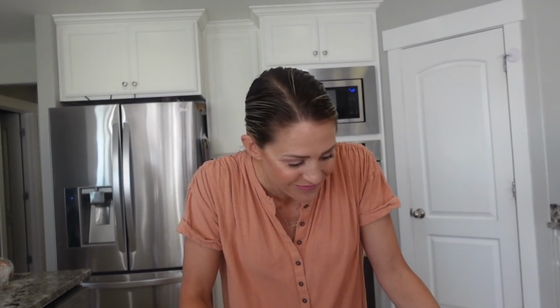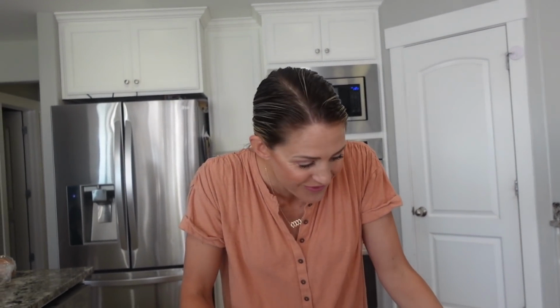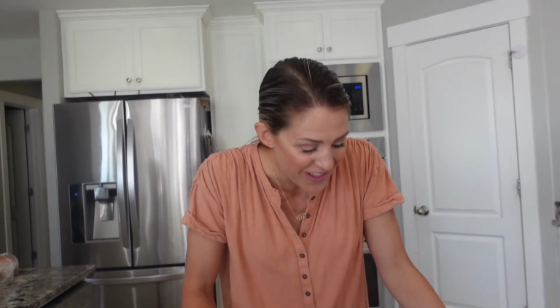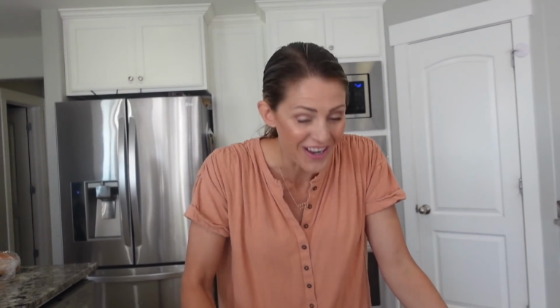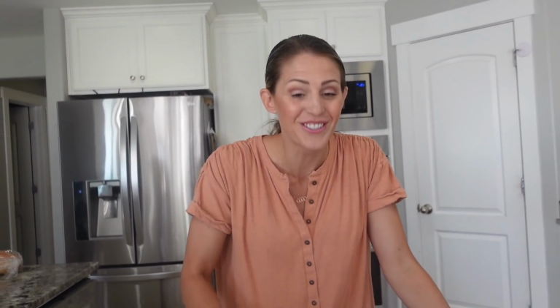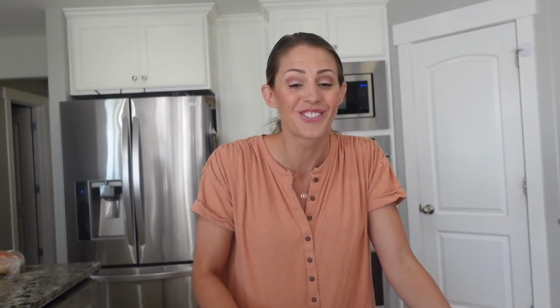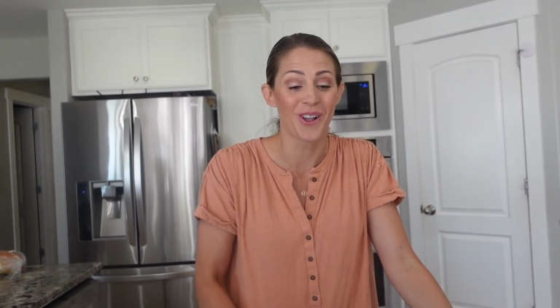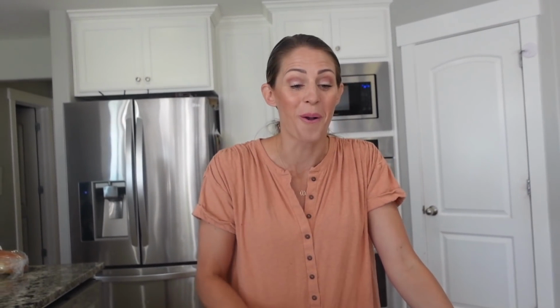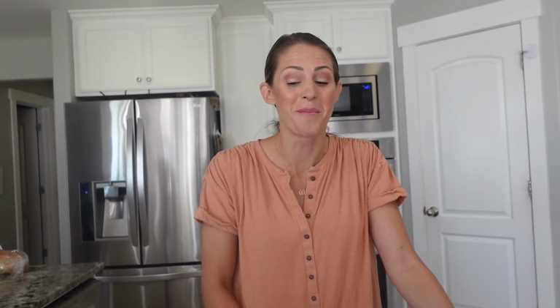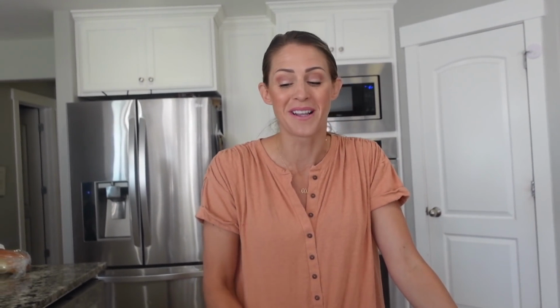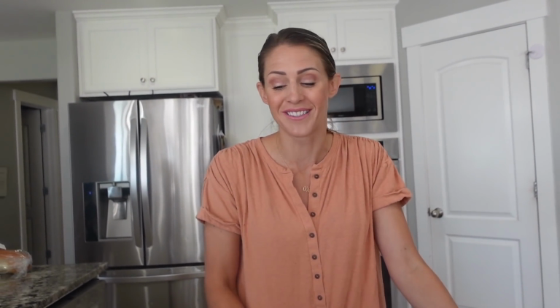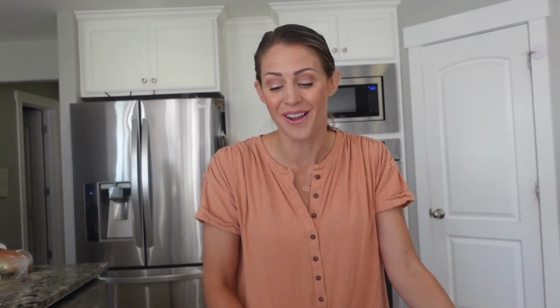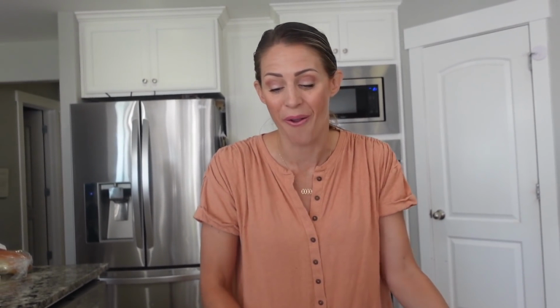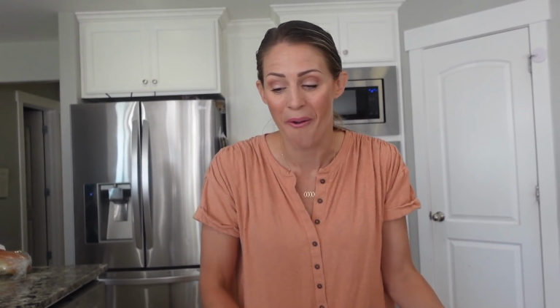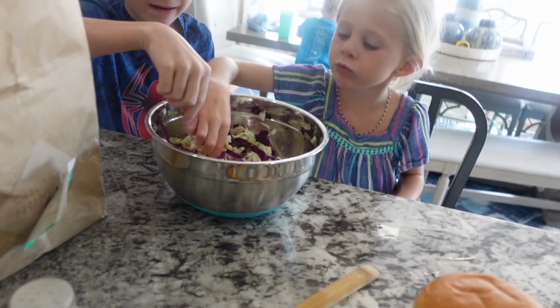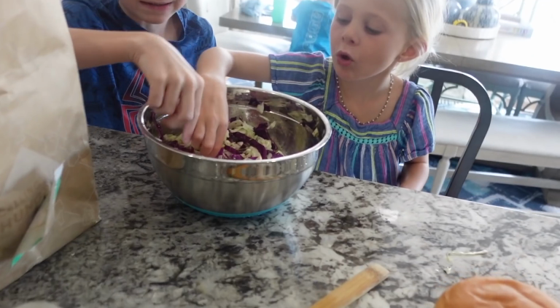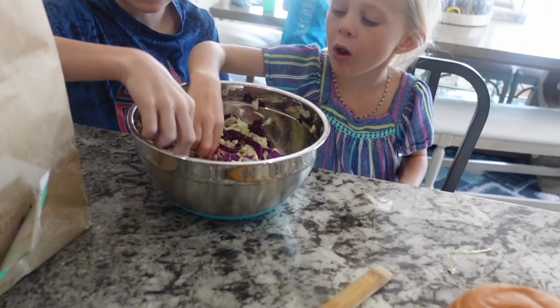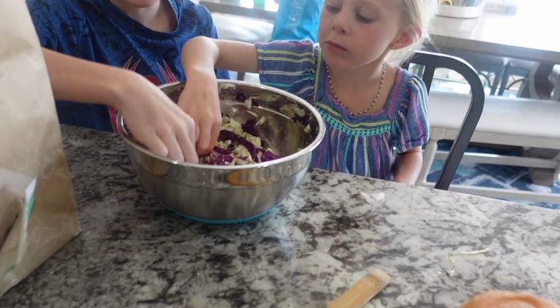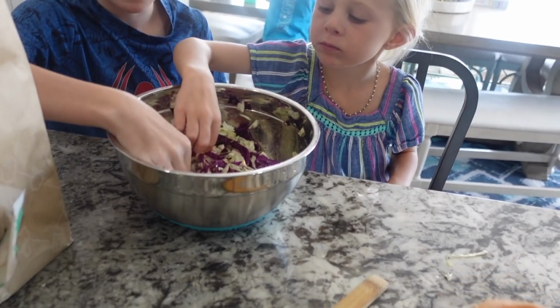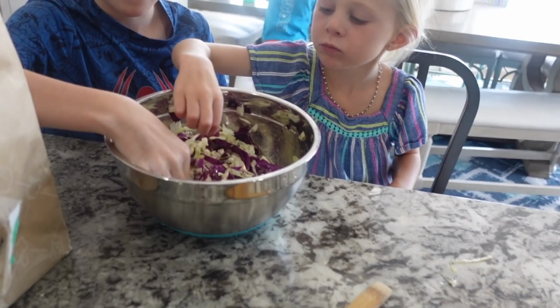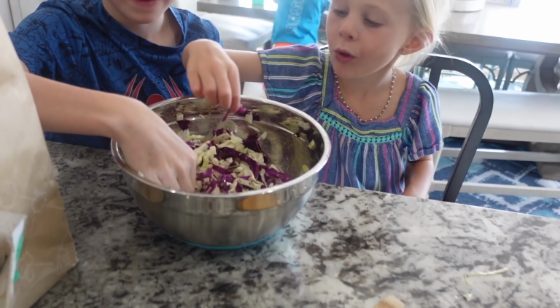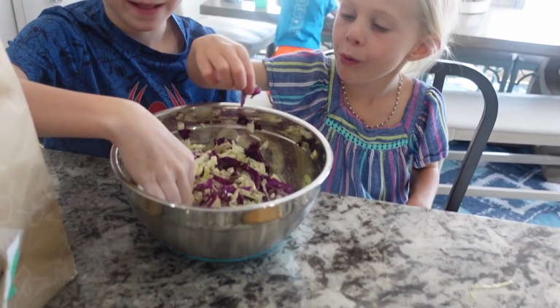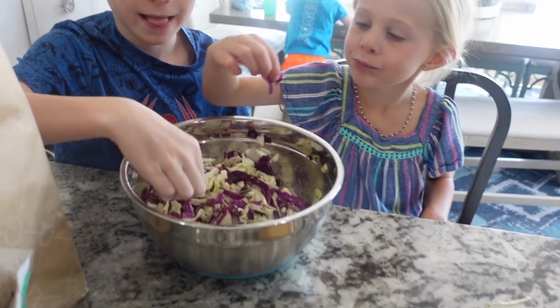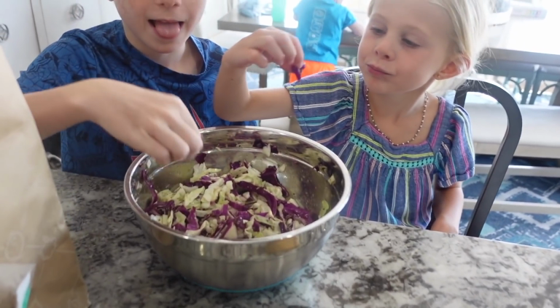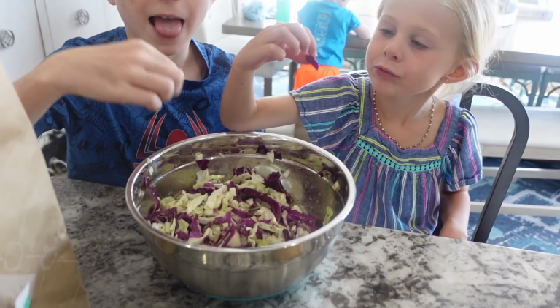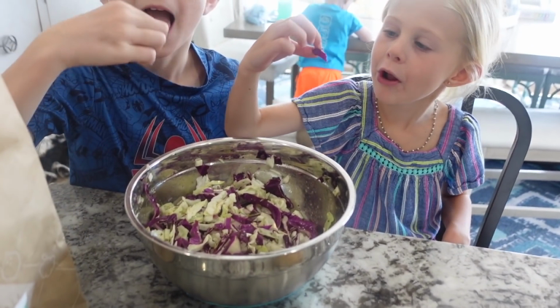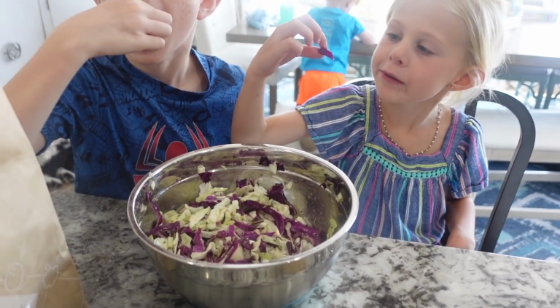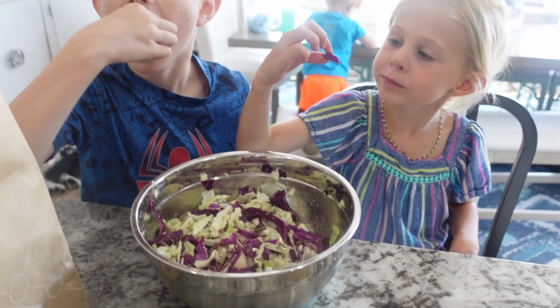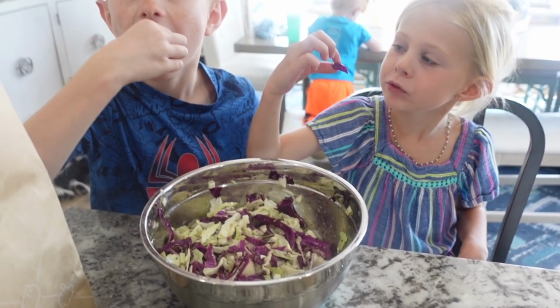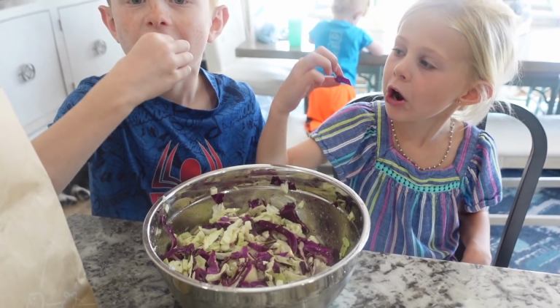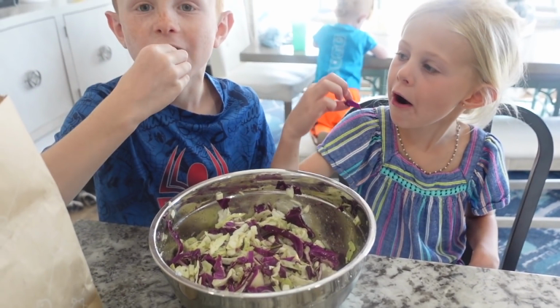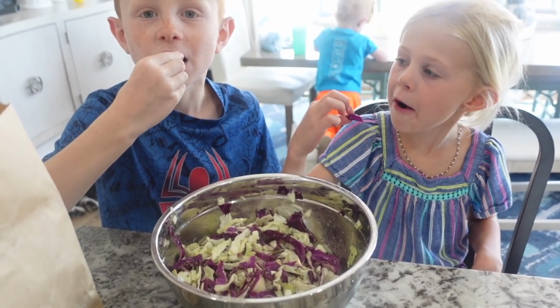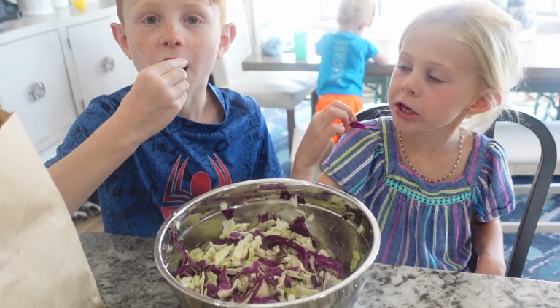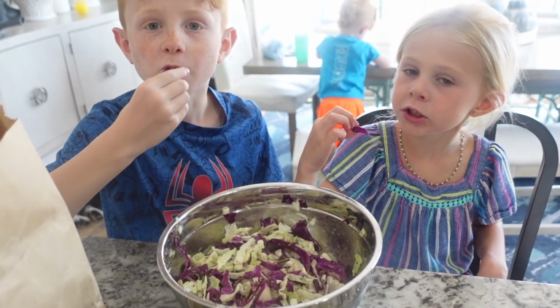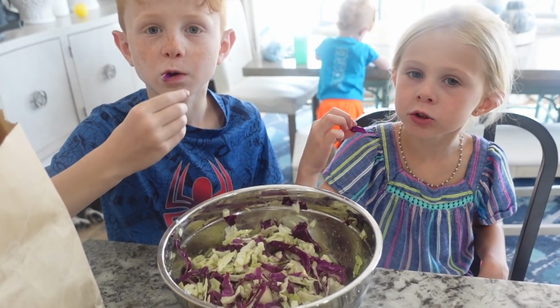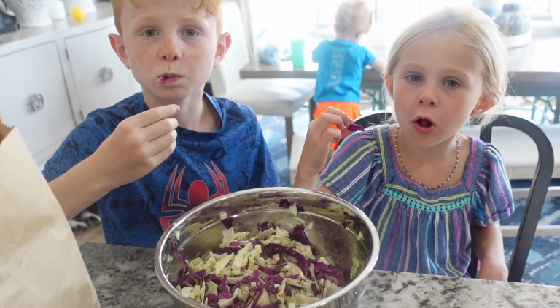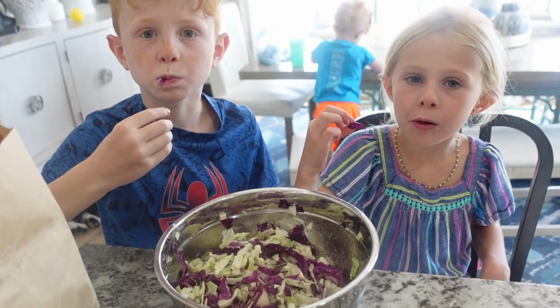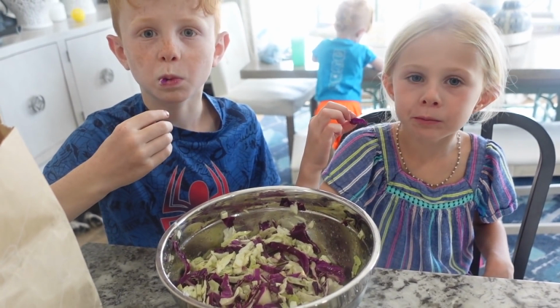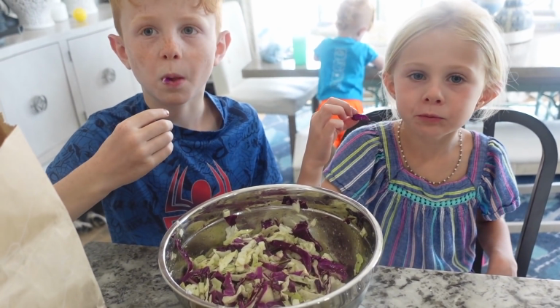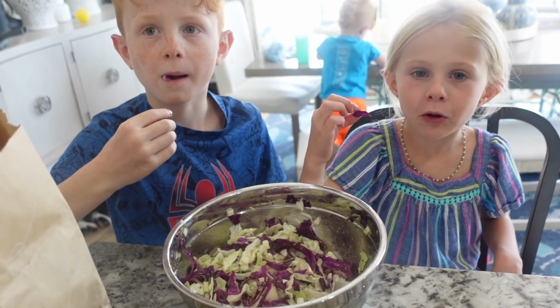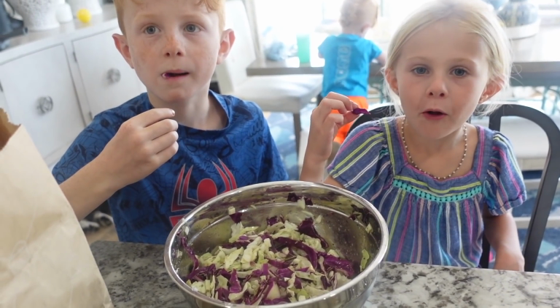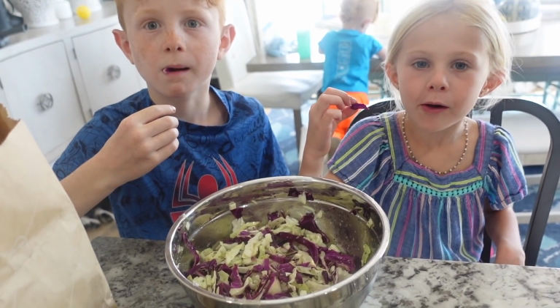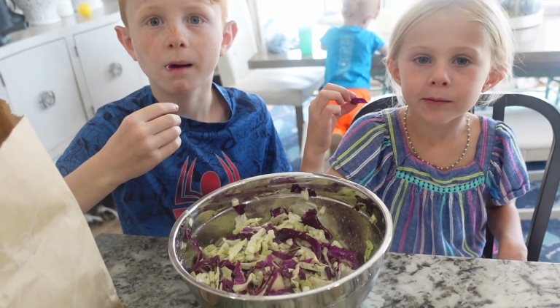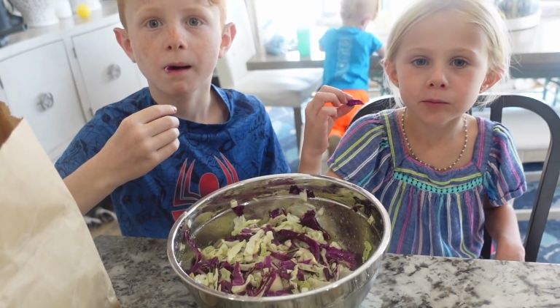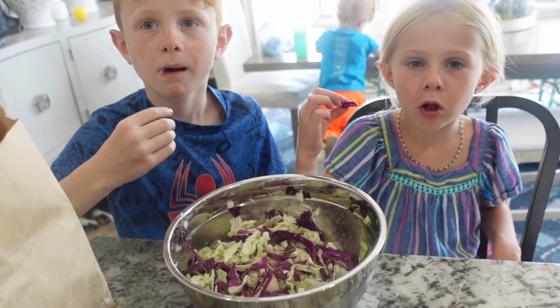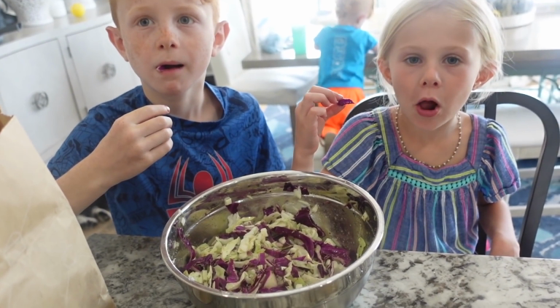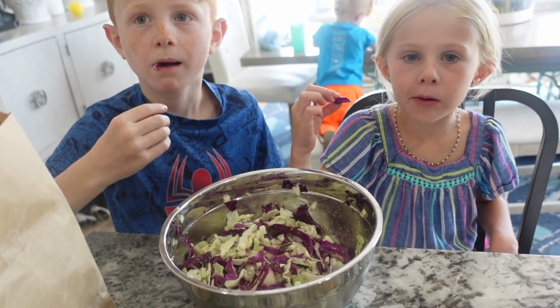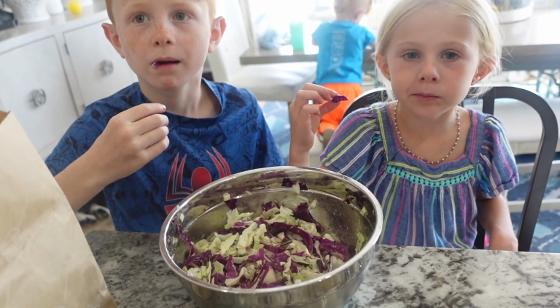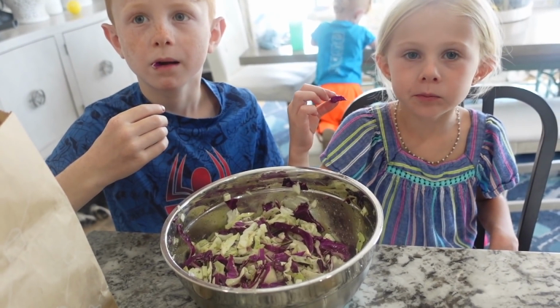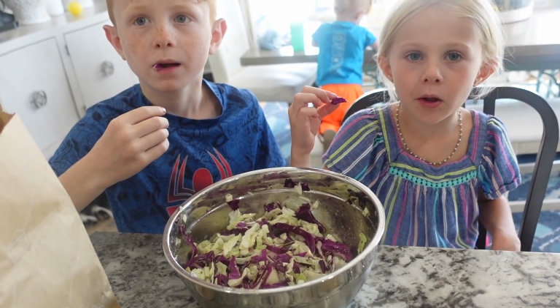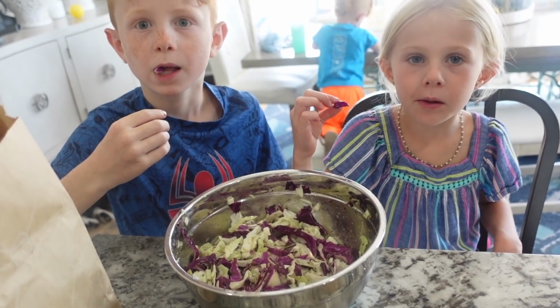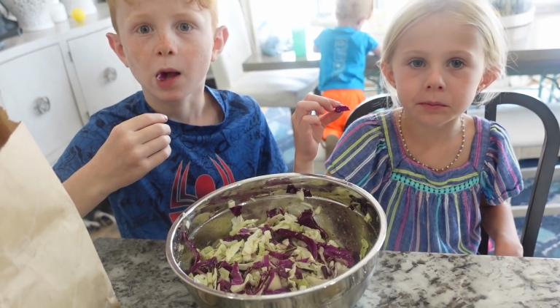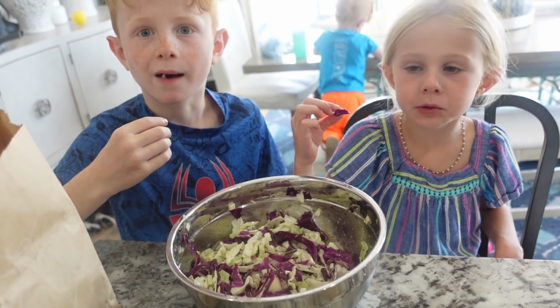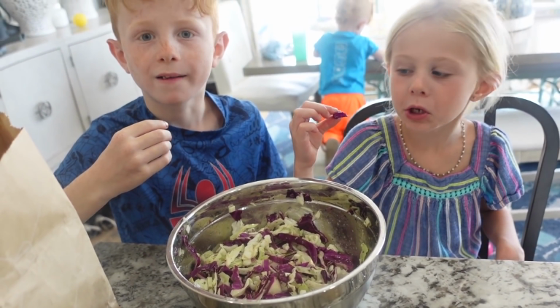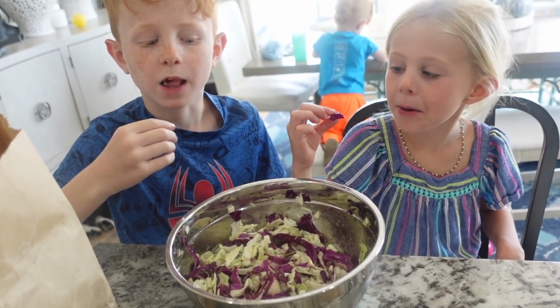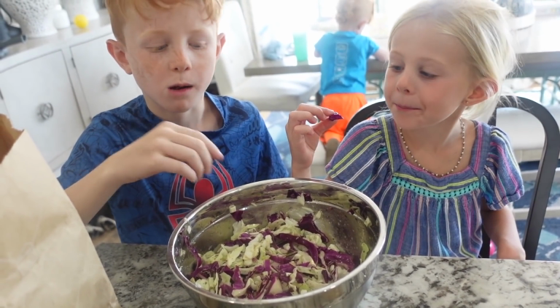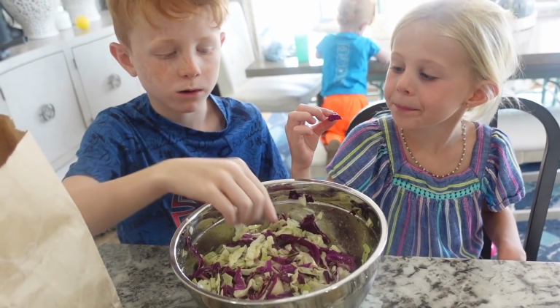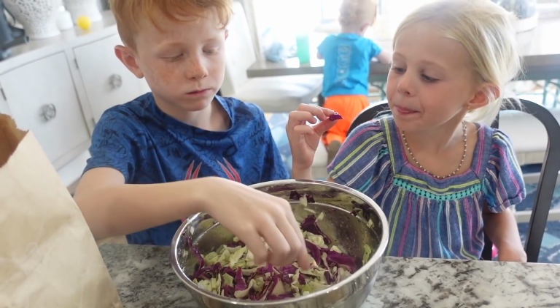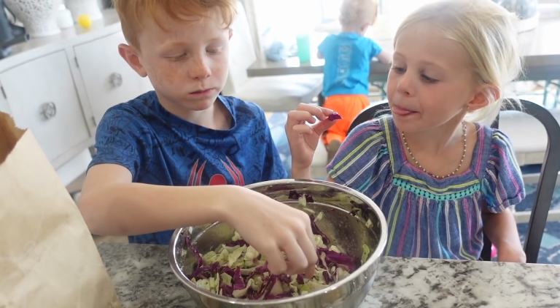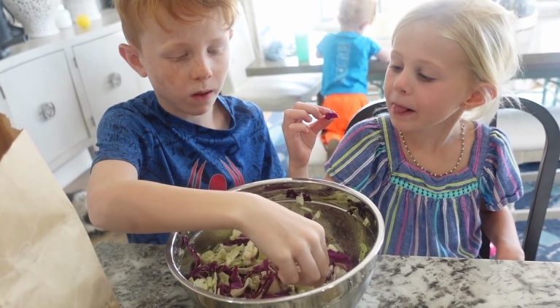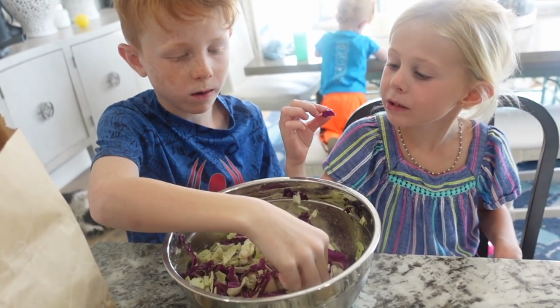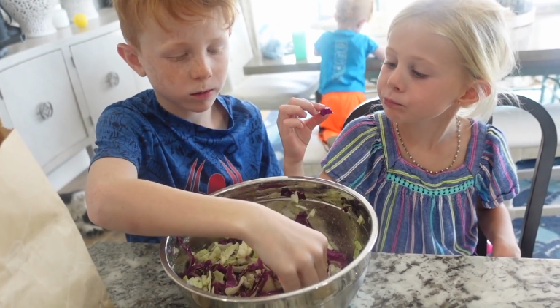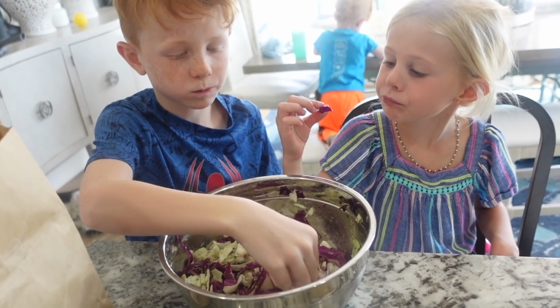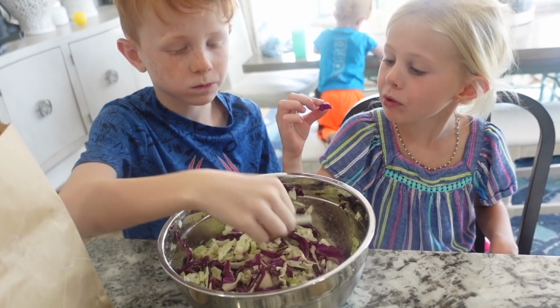That is so amazing. This is a problem — I don't know that we're going to have any left. You guys are eating so much.